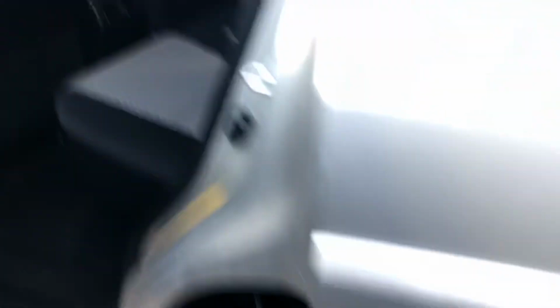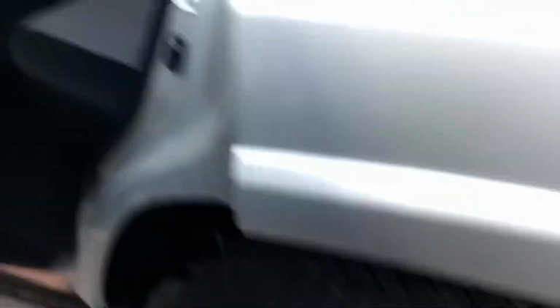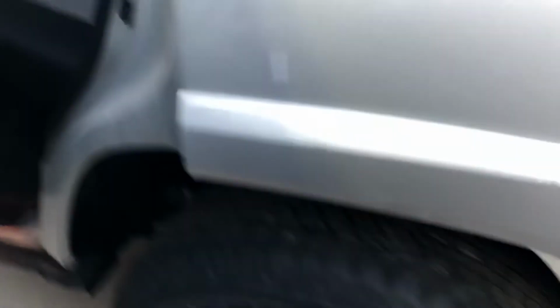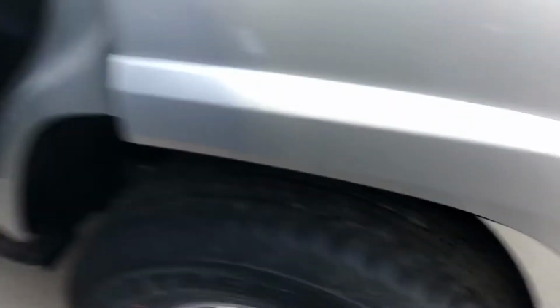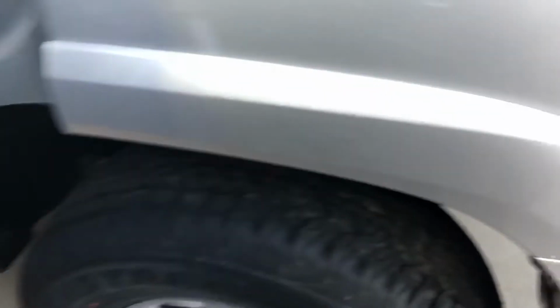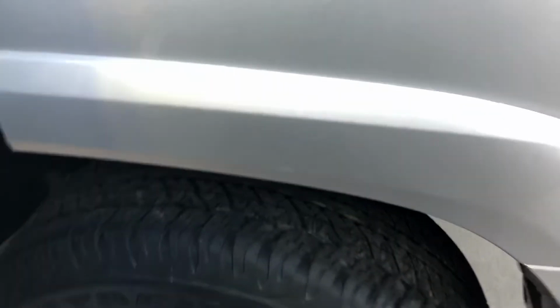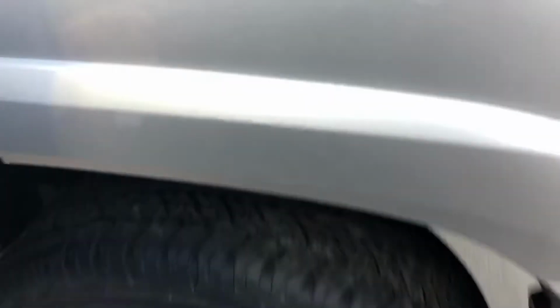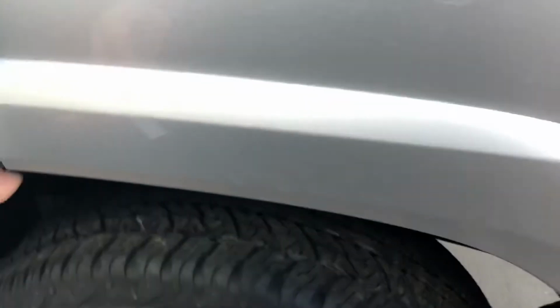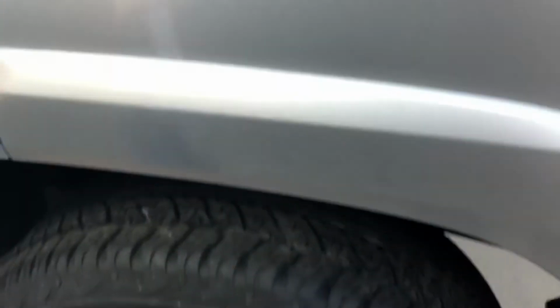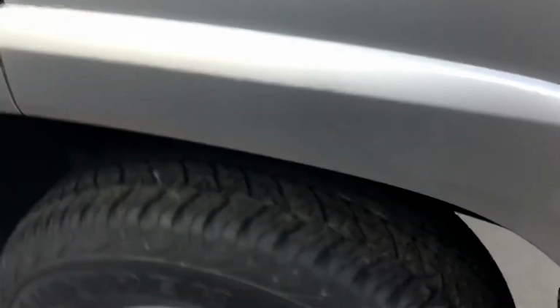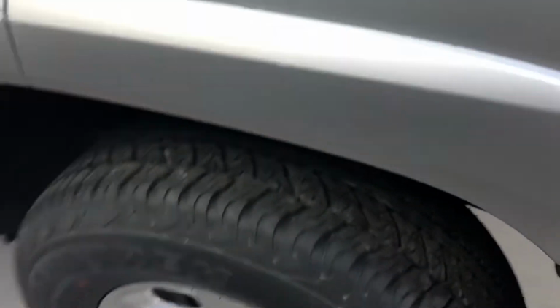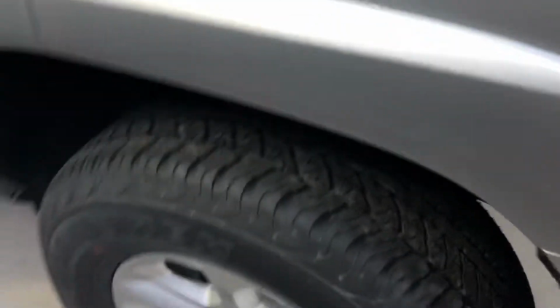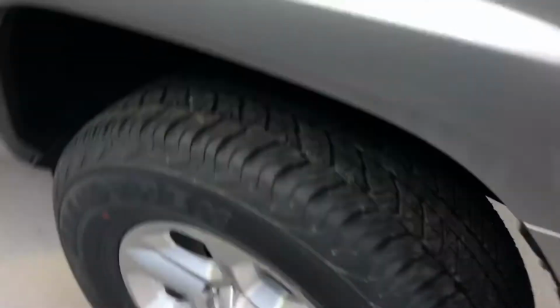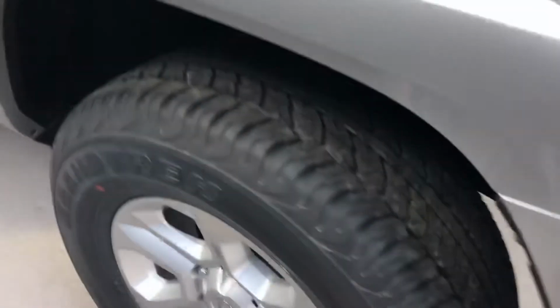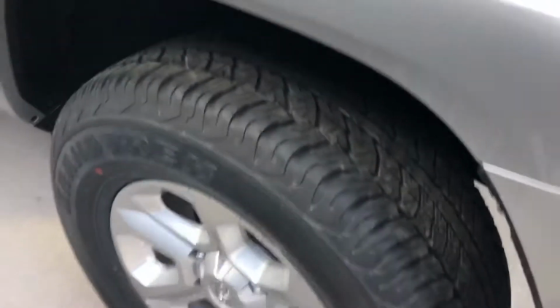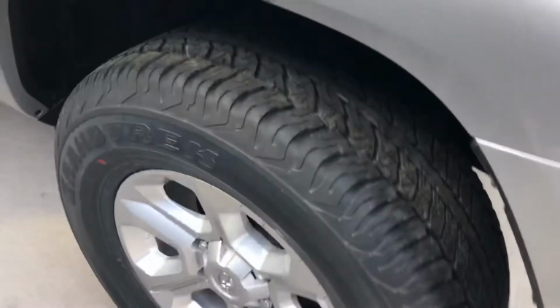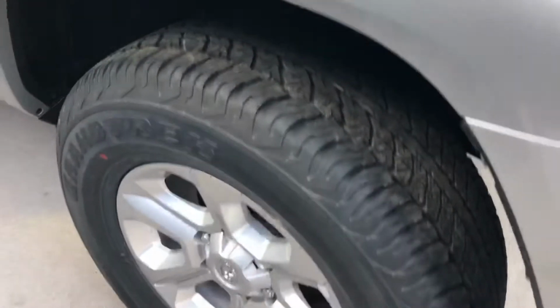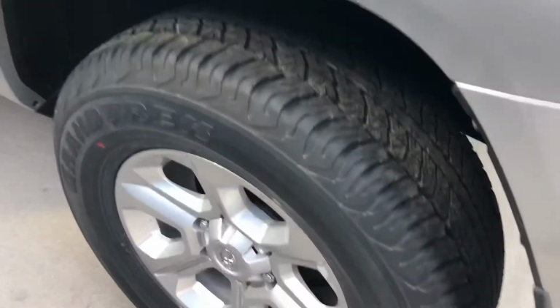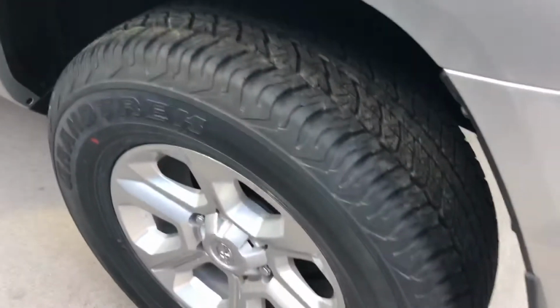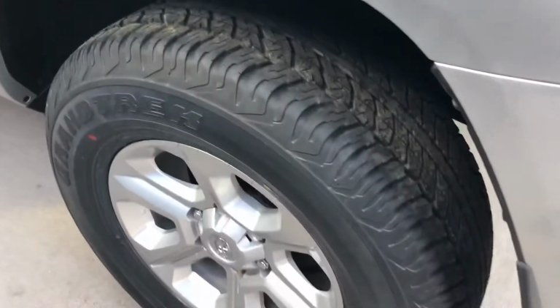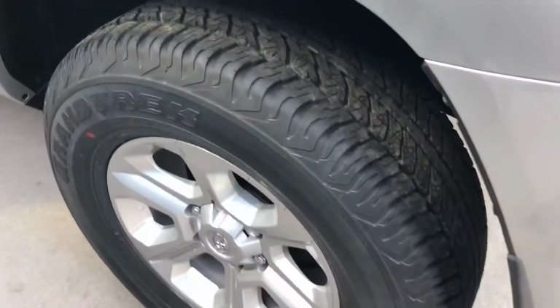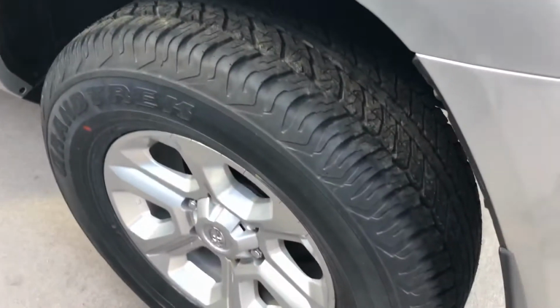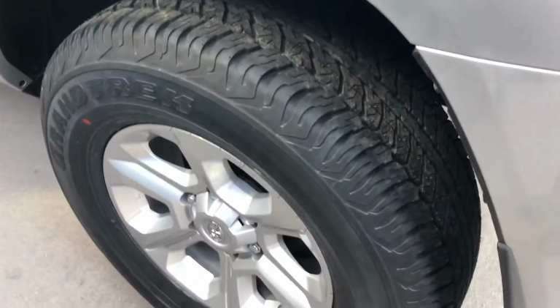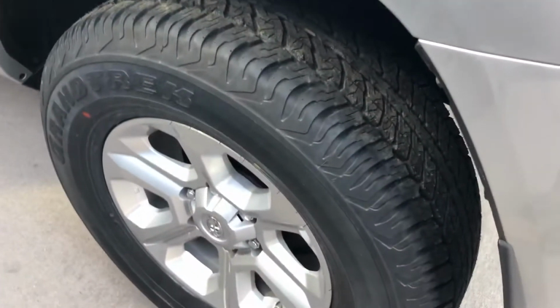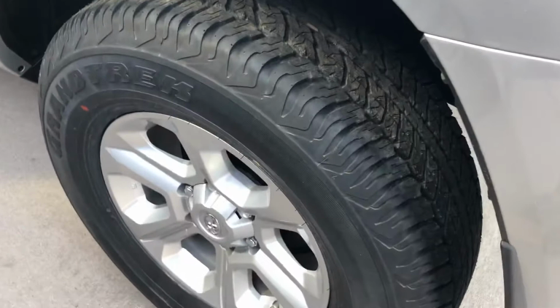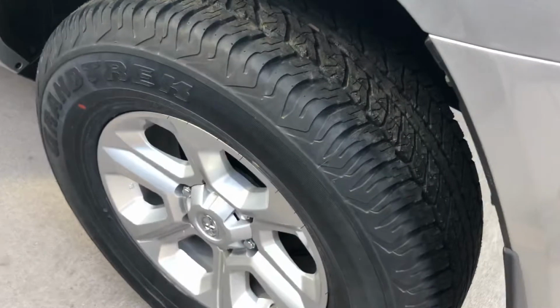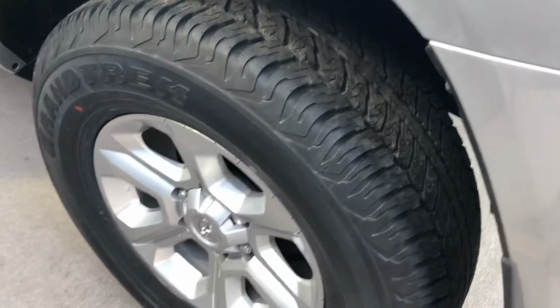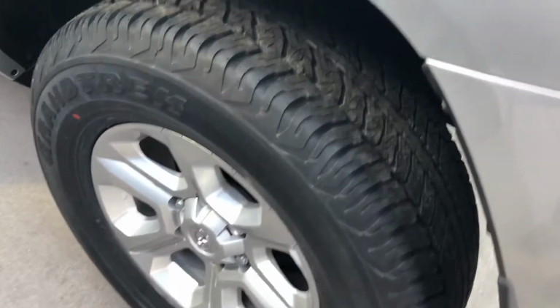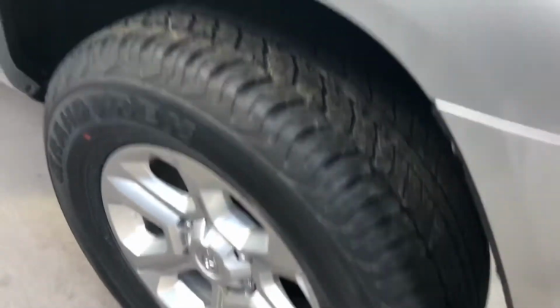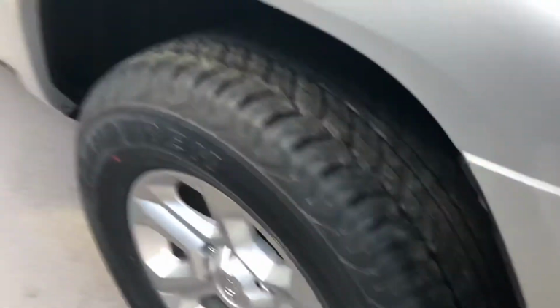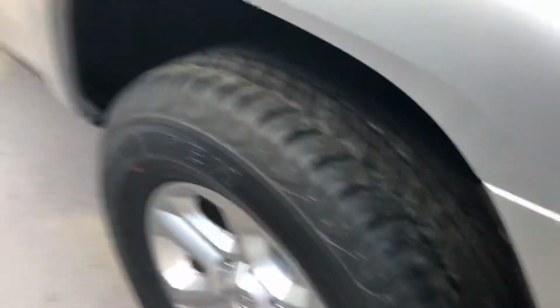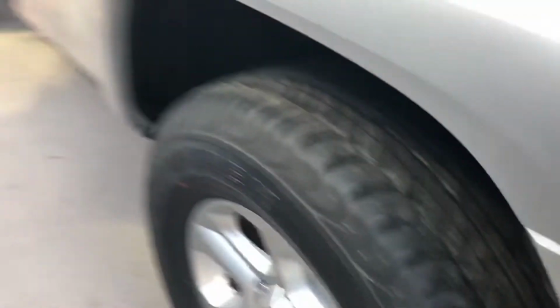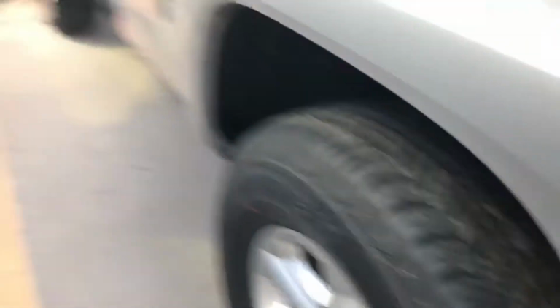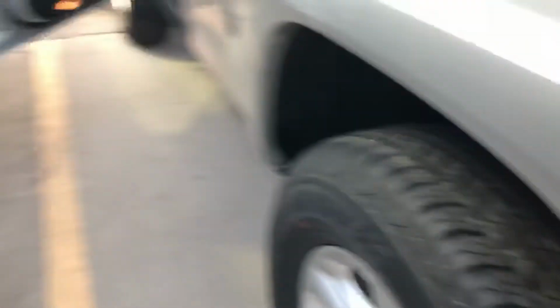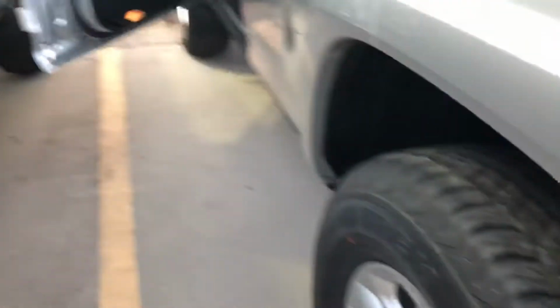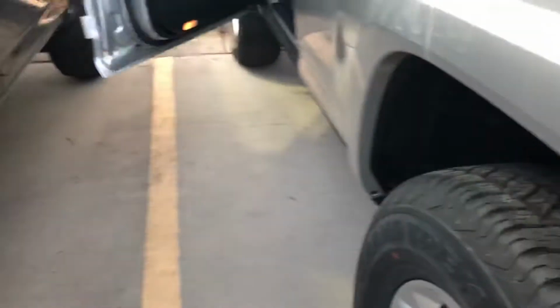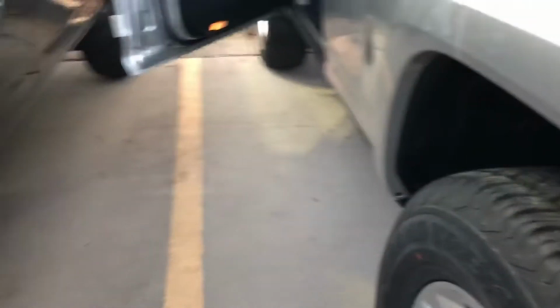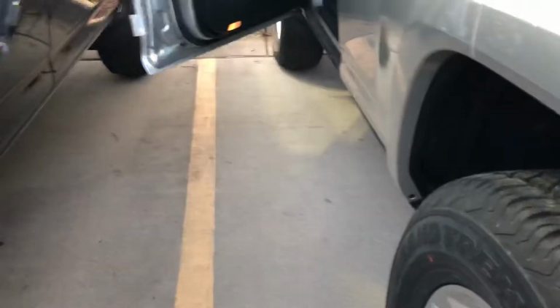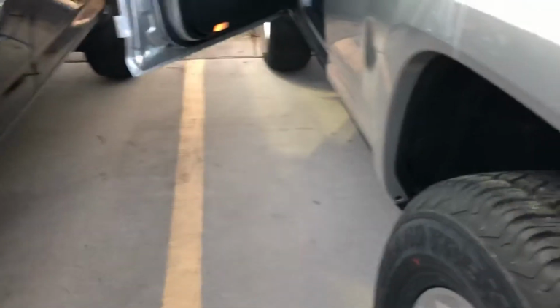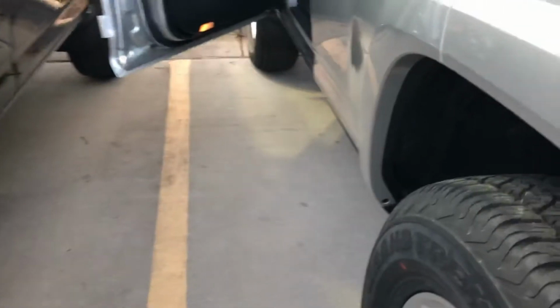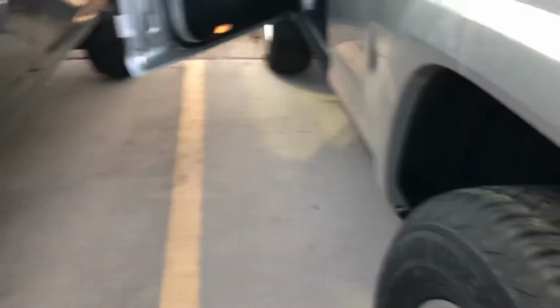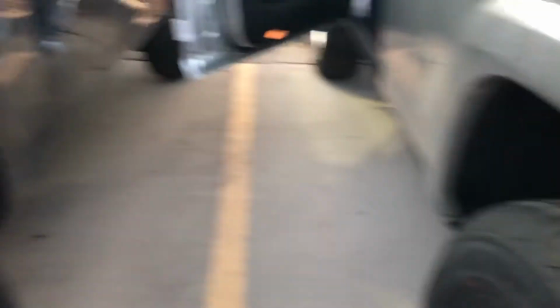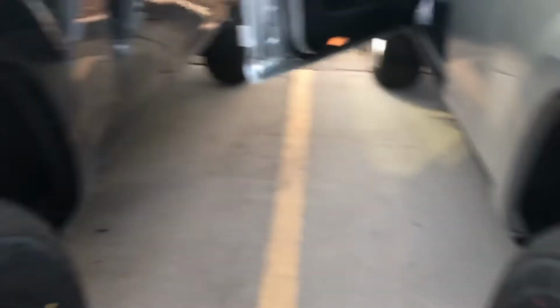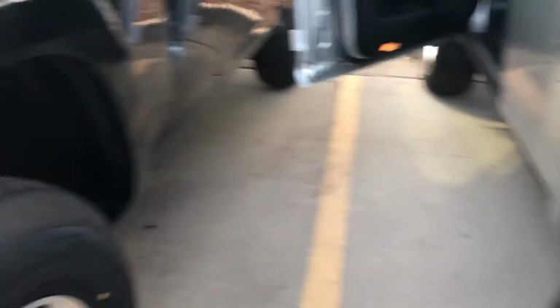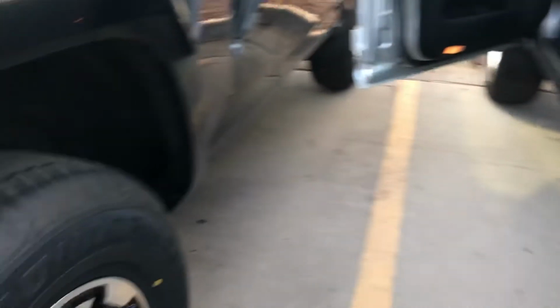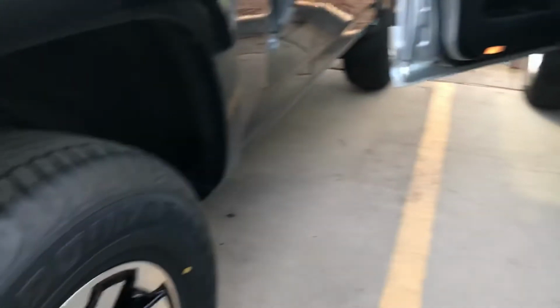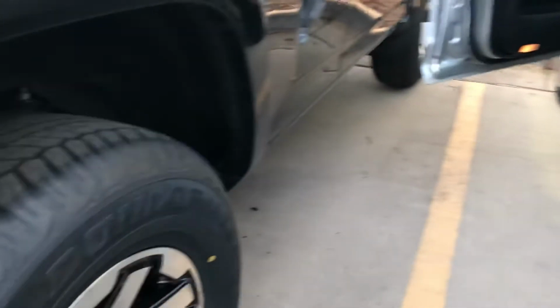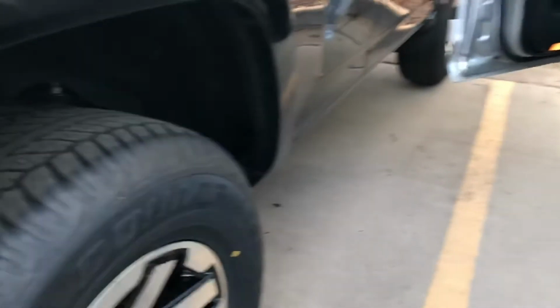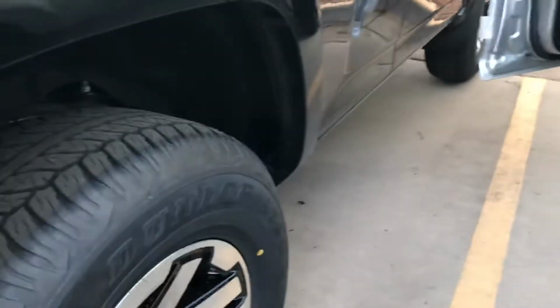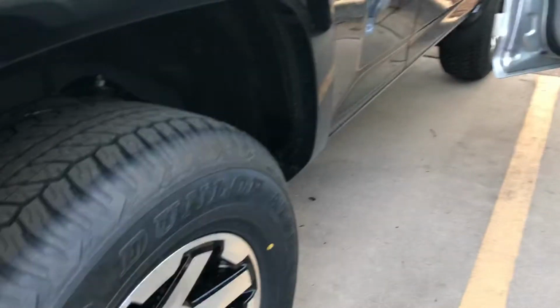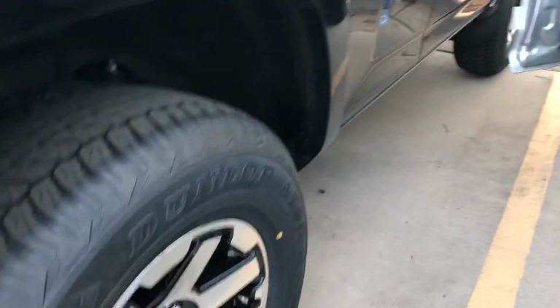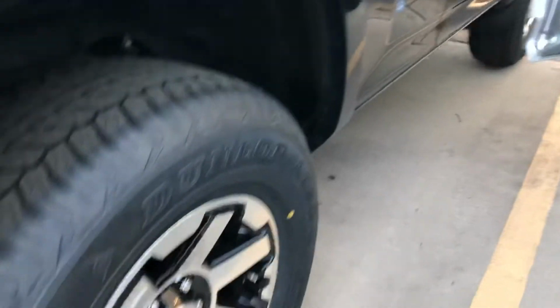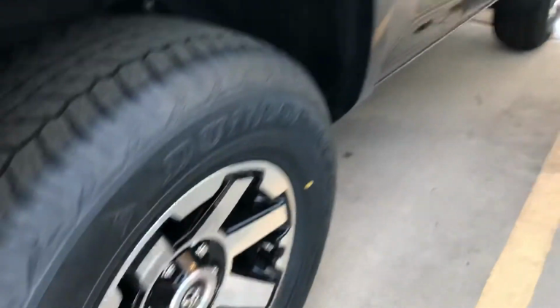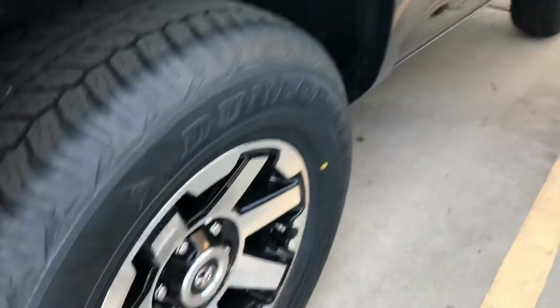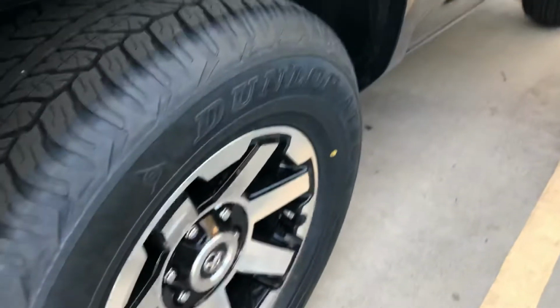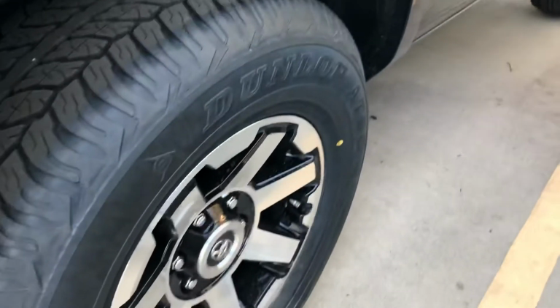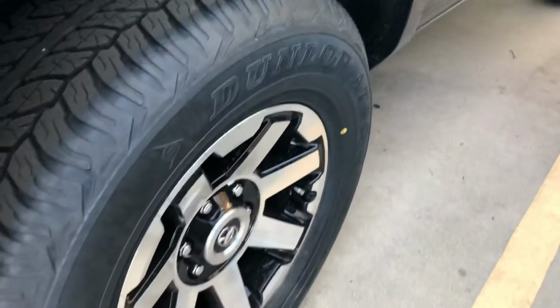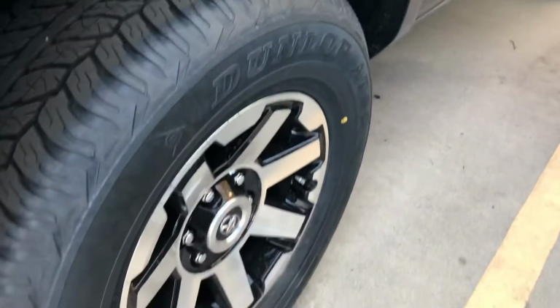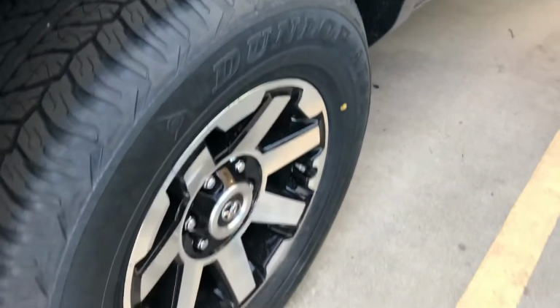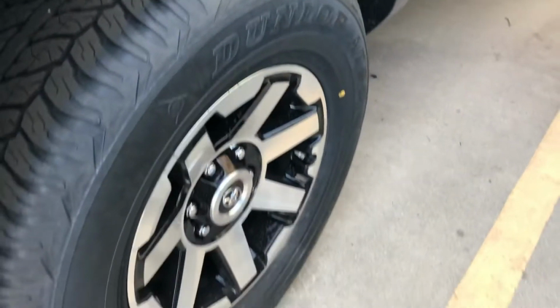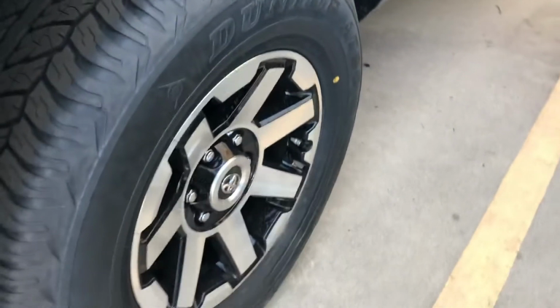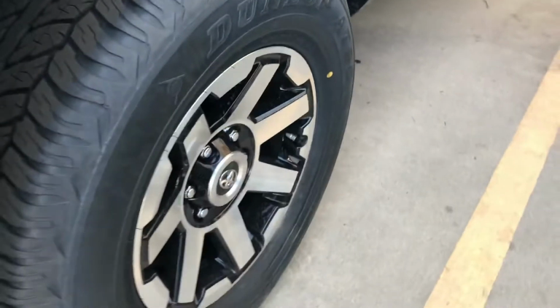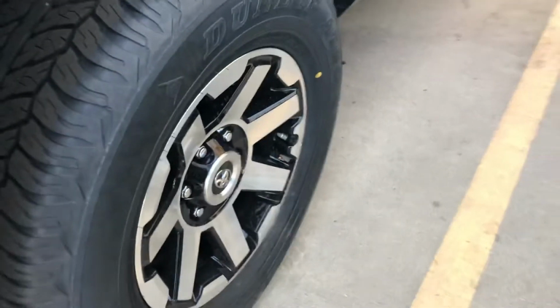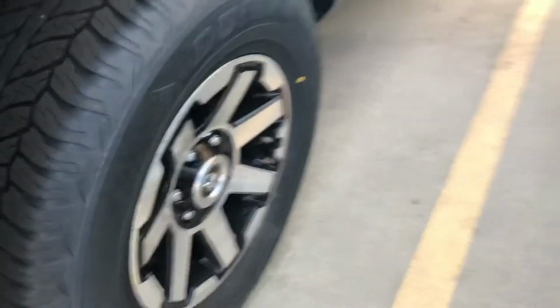And here are what the wheels look like on the SR5. If you go up to an SR5 Premium or even the TRD Off-Road, they're going to be the alloy.